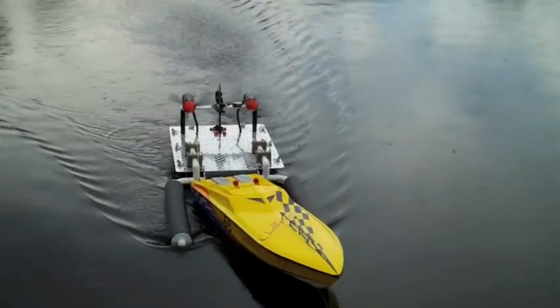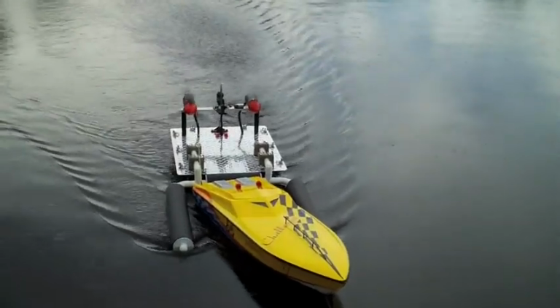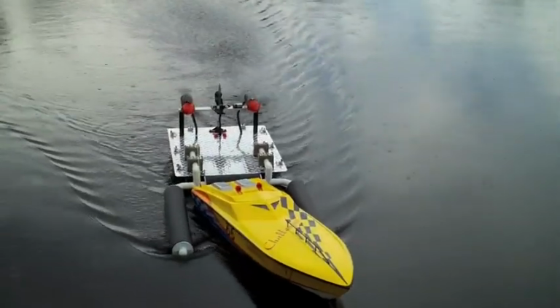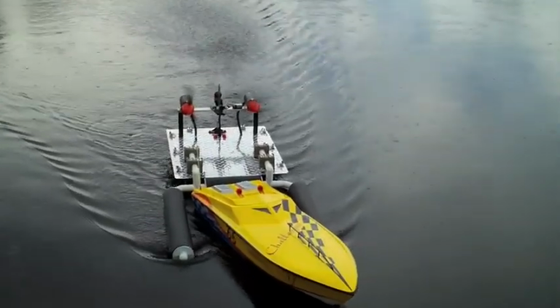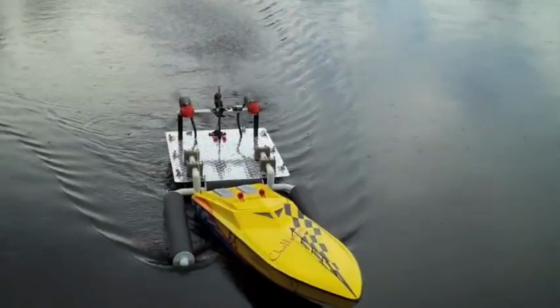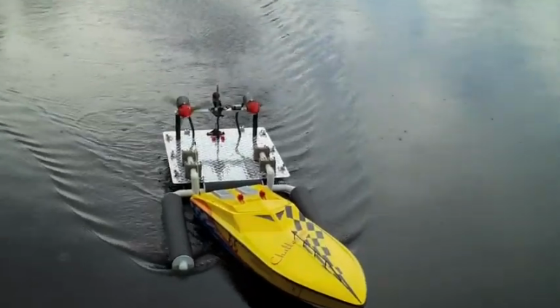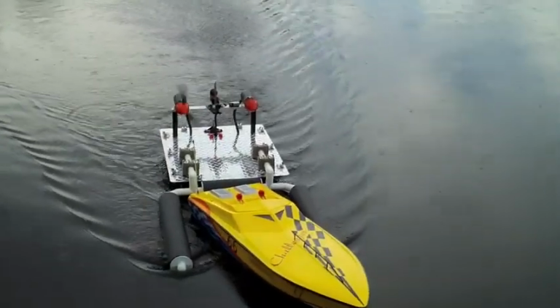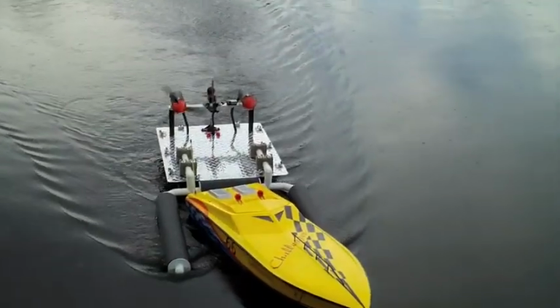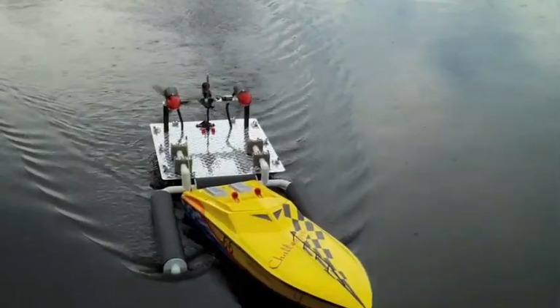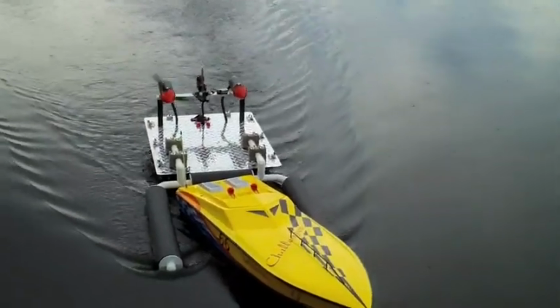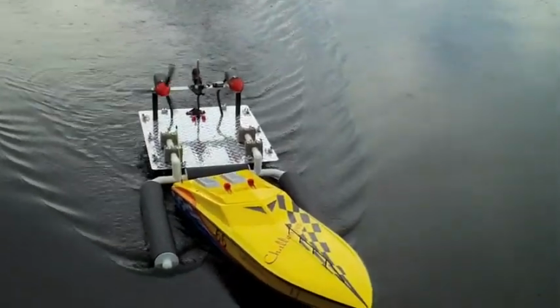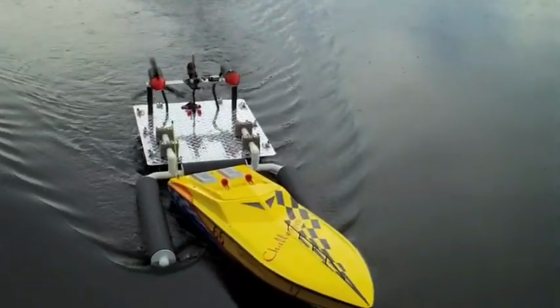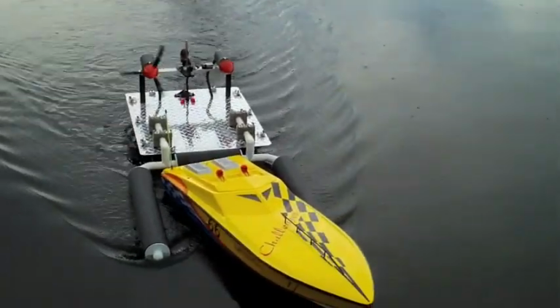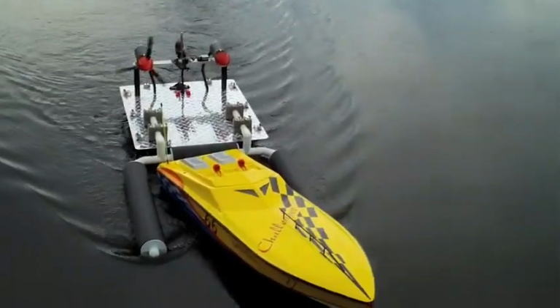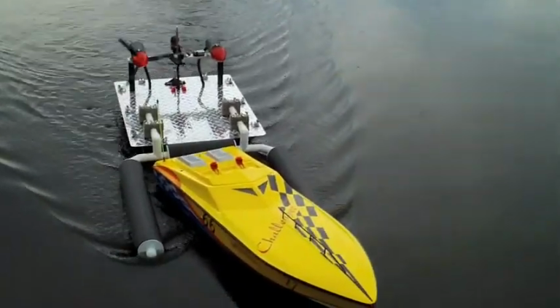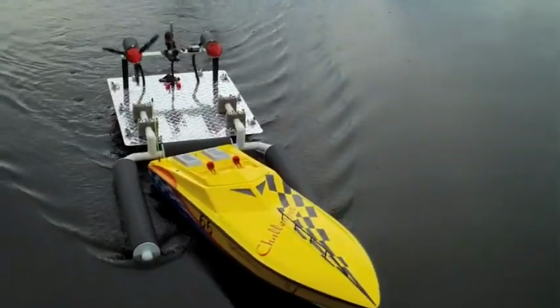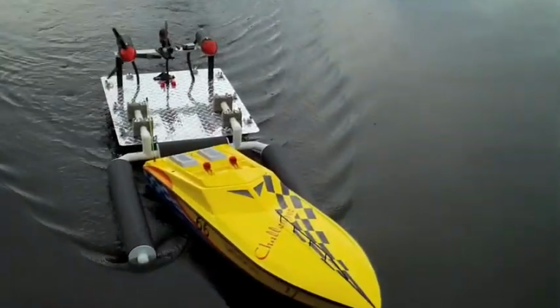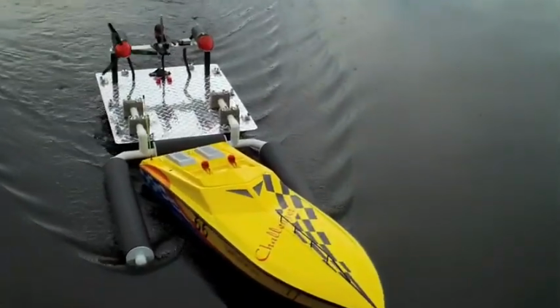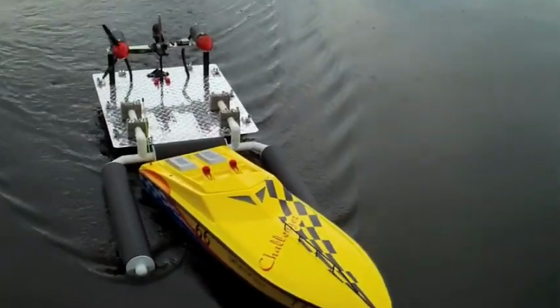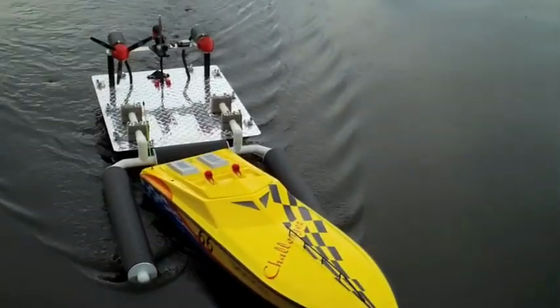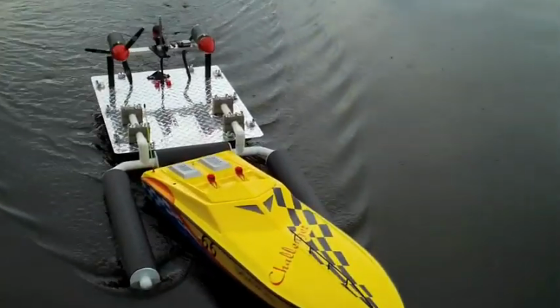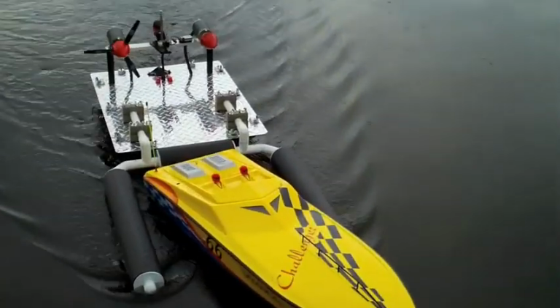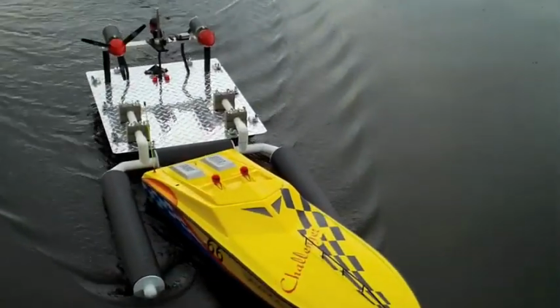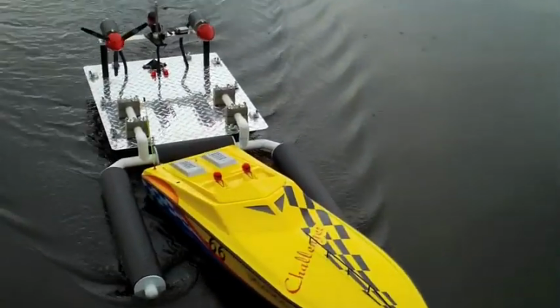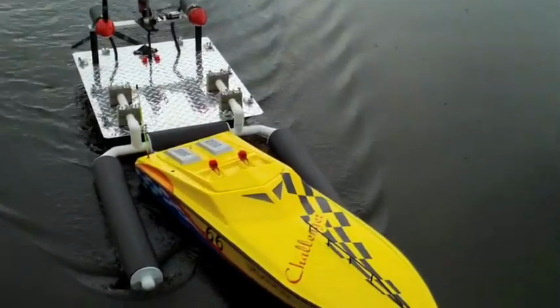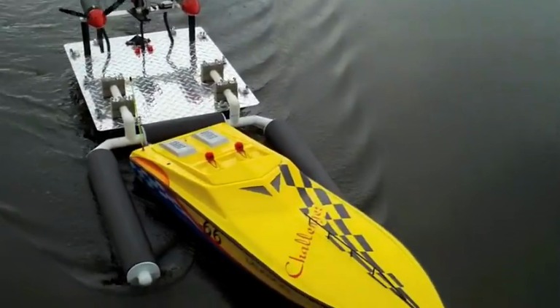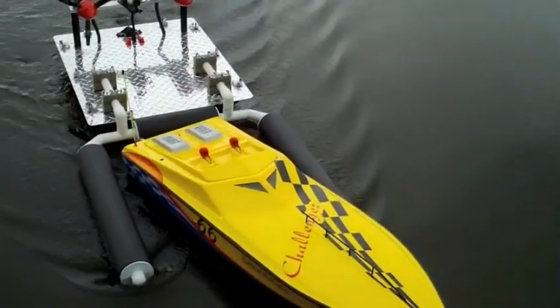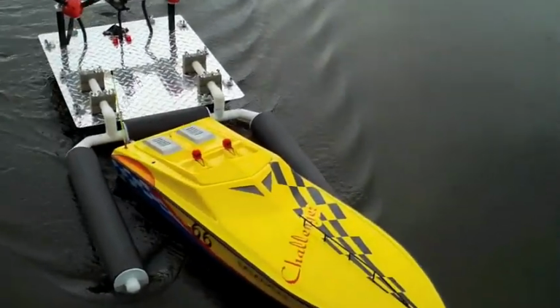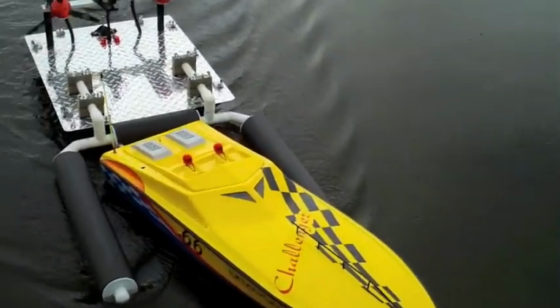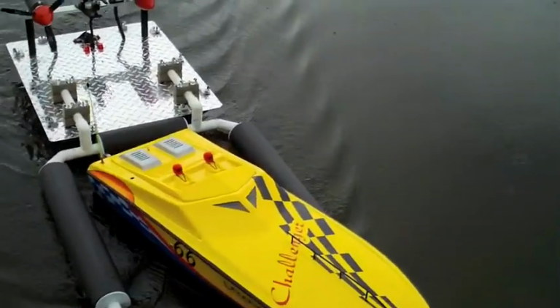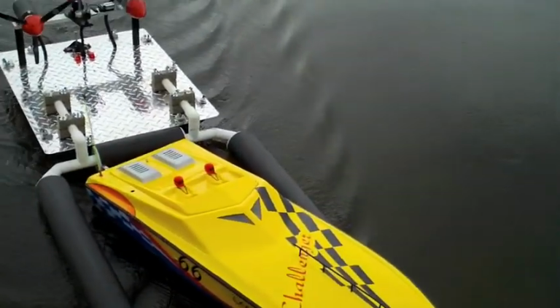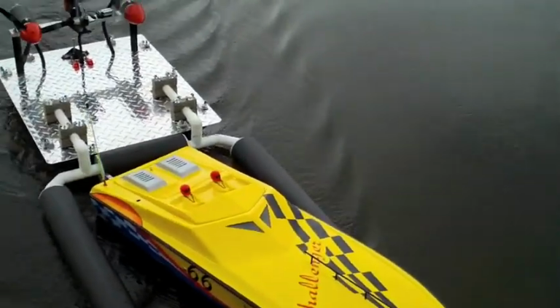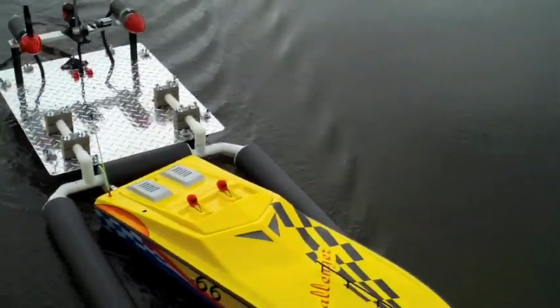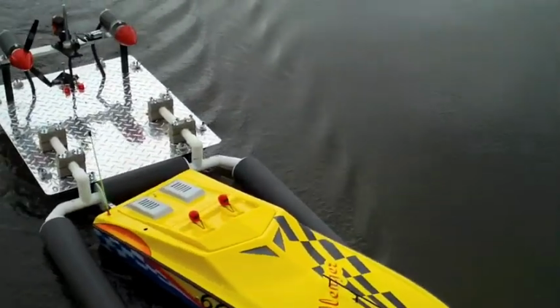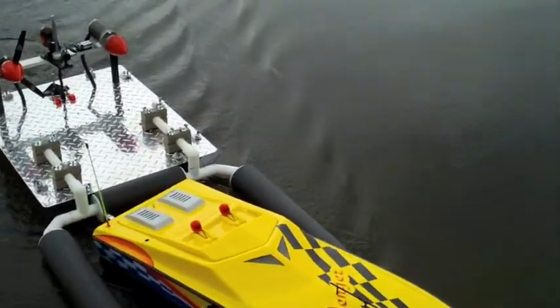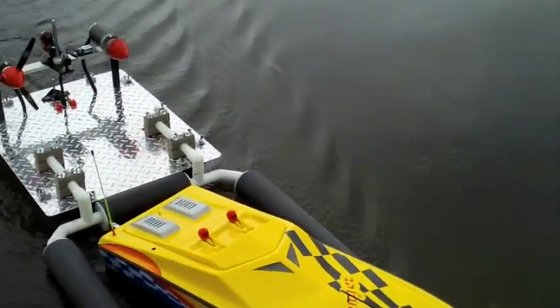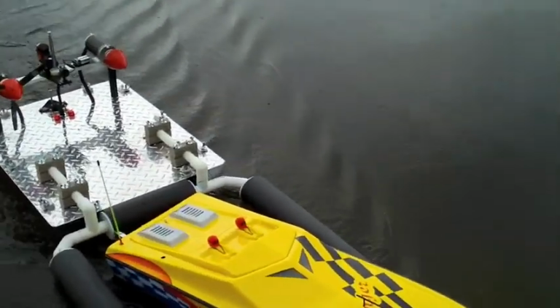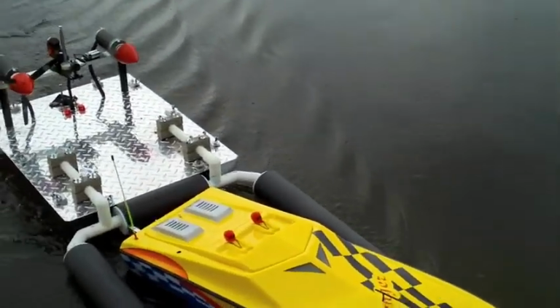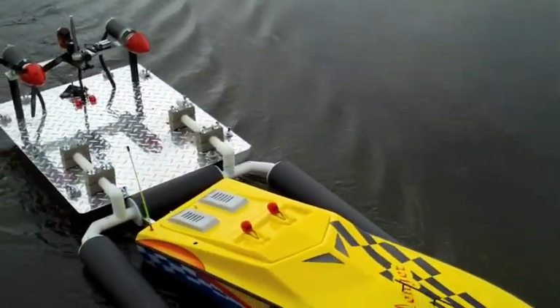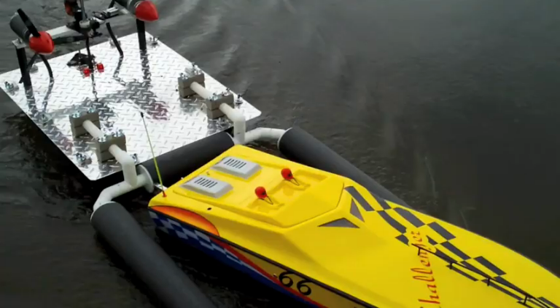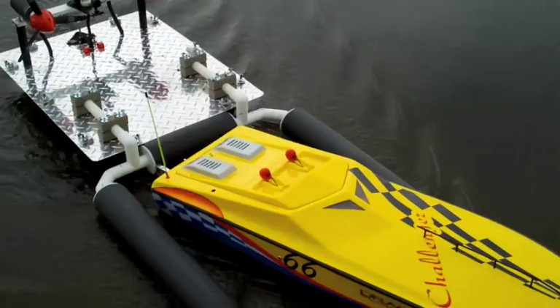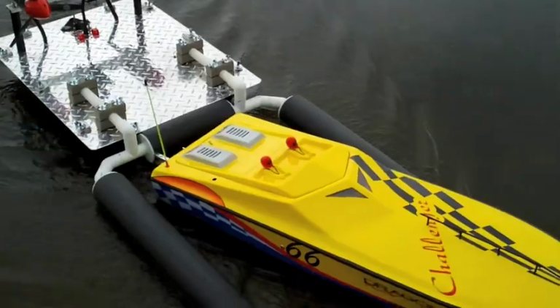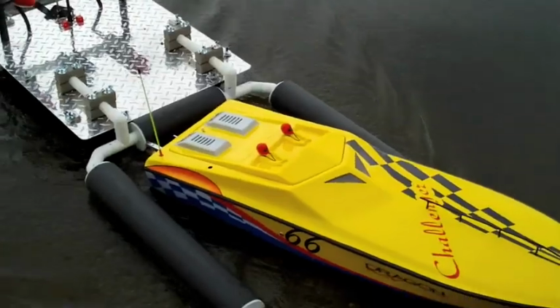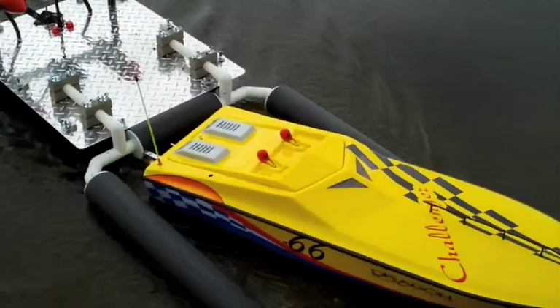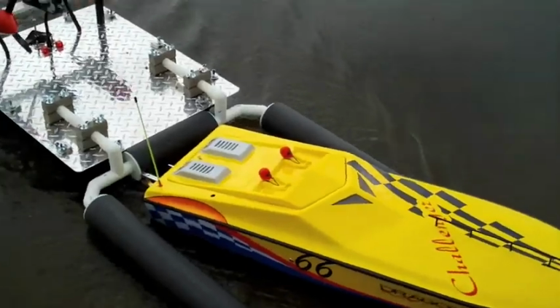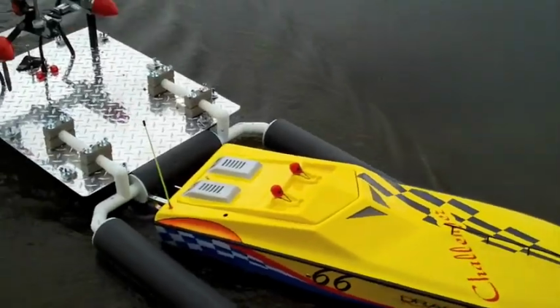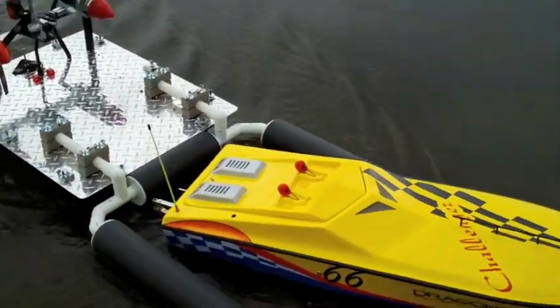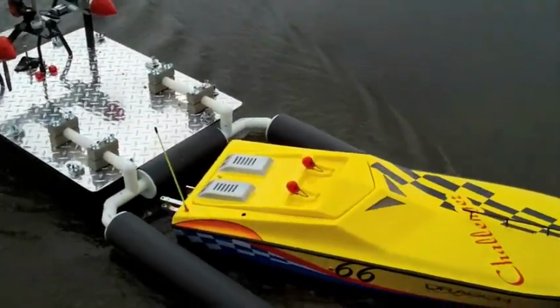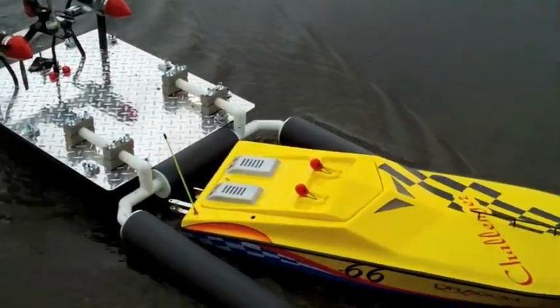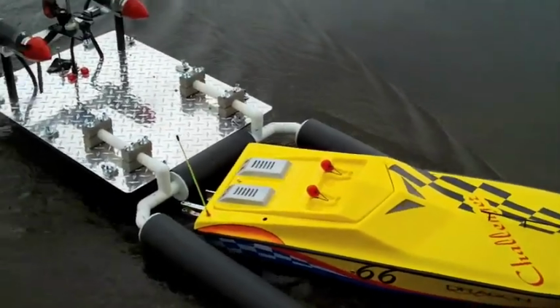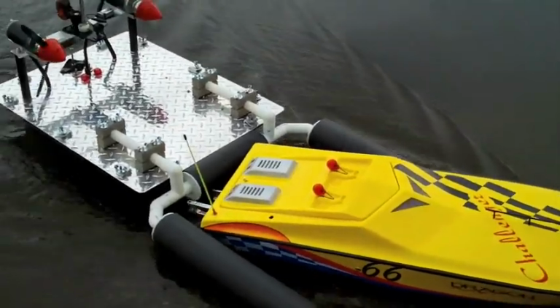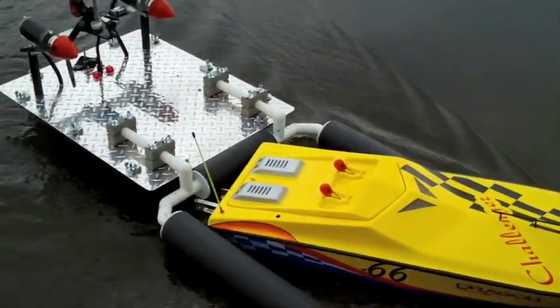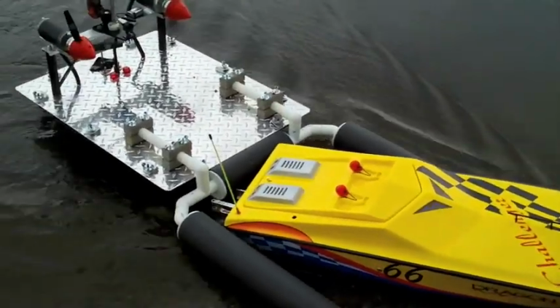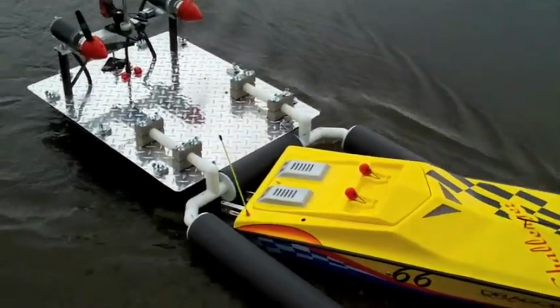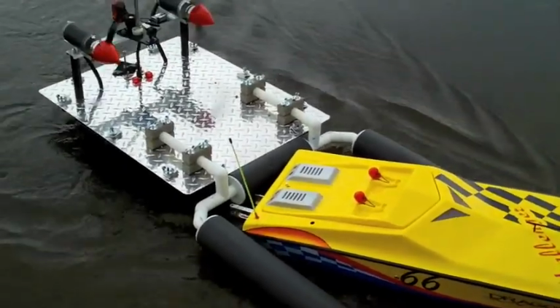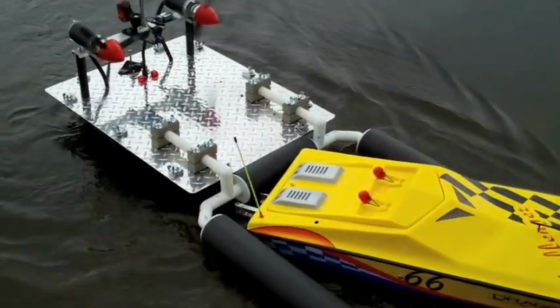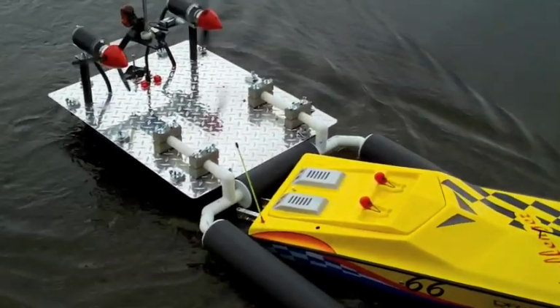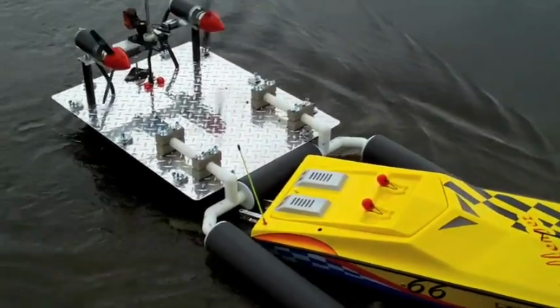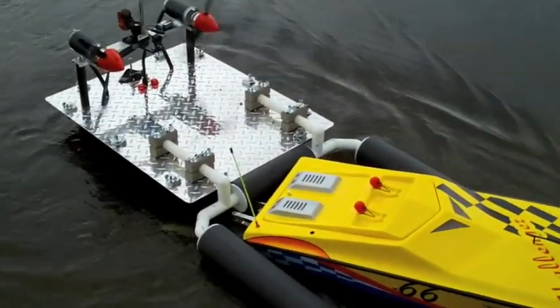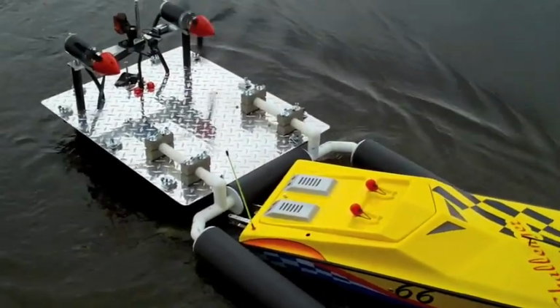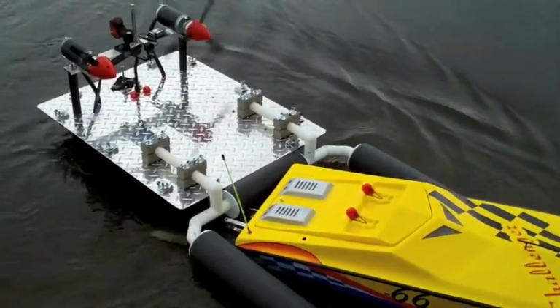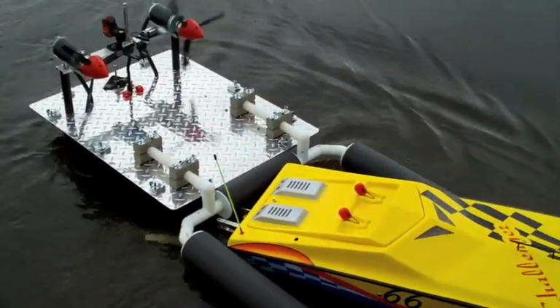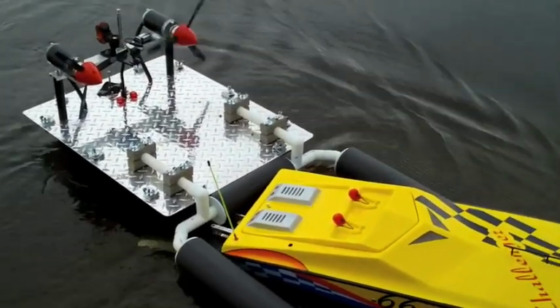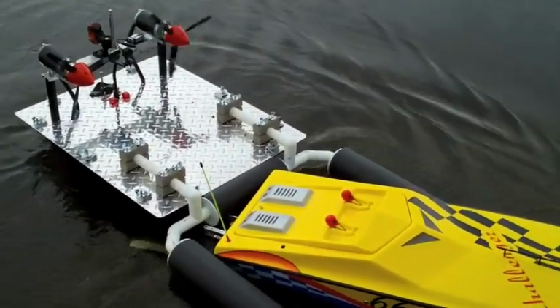Getting it all filmed? I'm getting it all. Successfully brought it to shore.